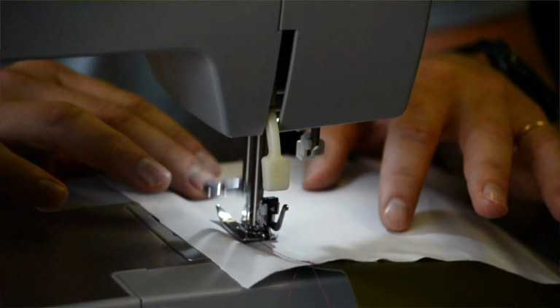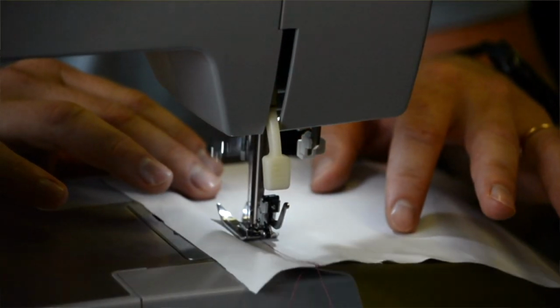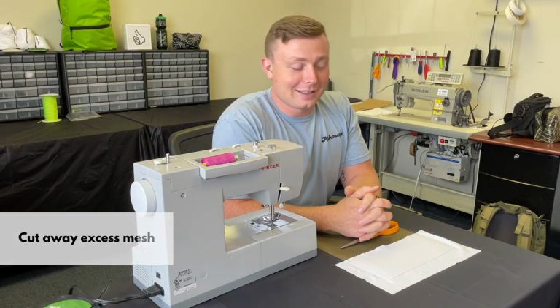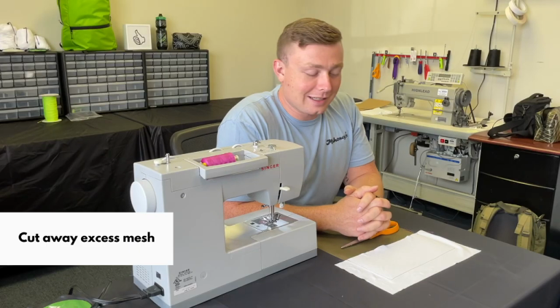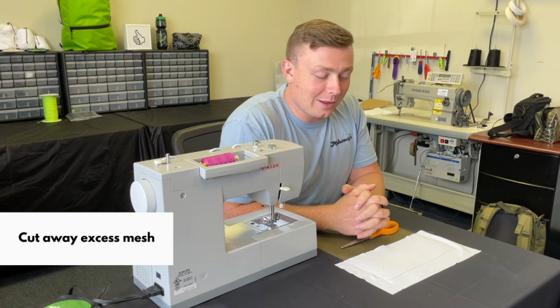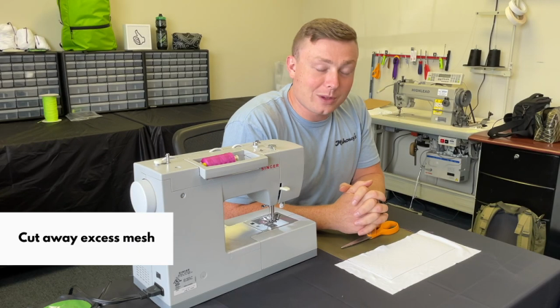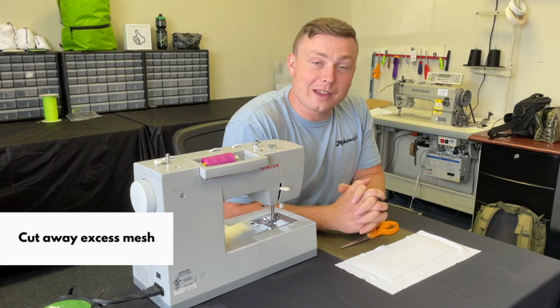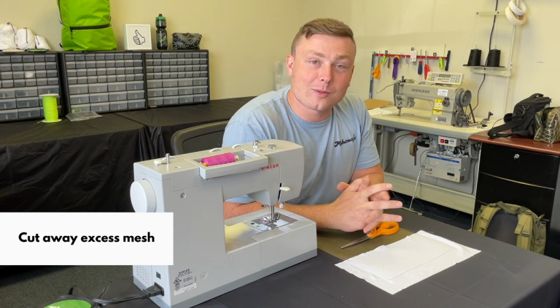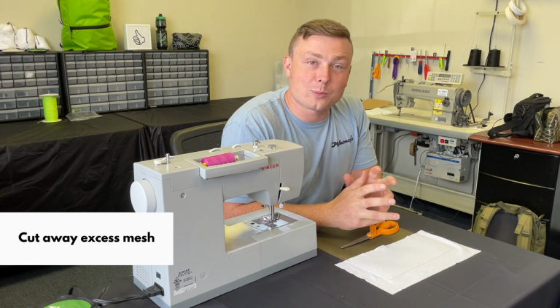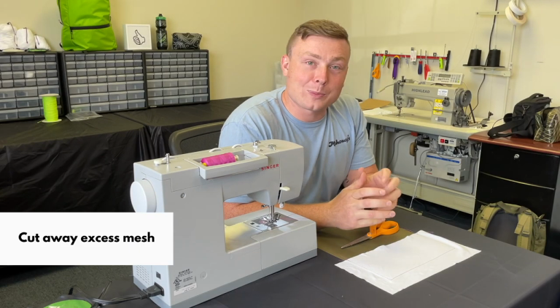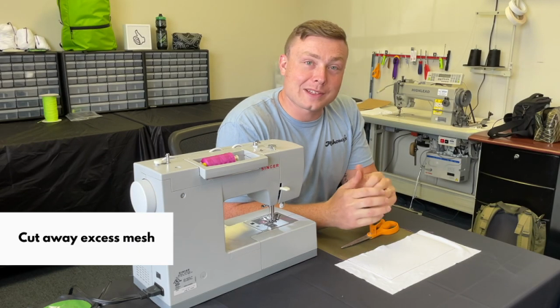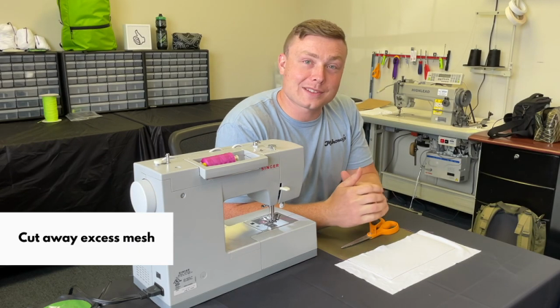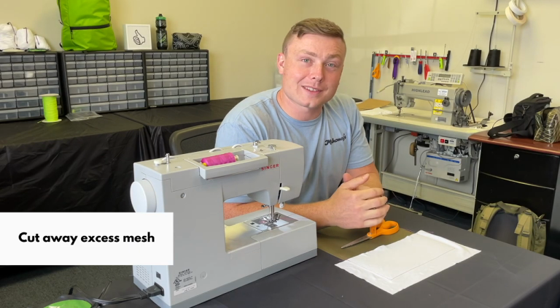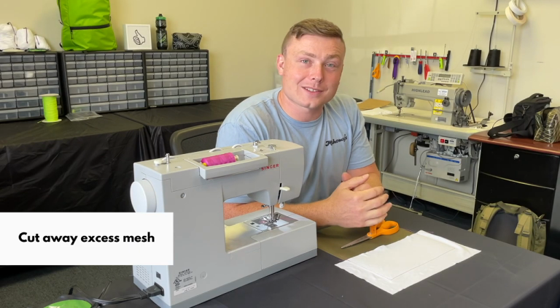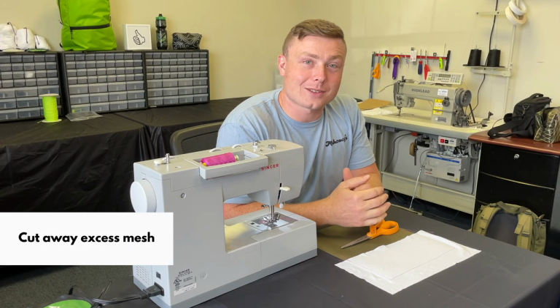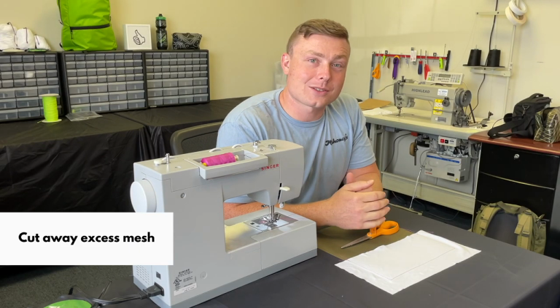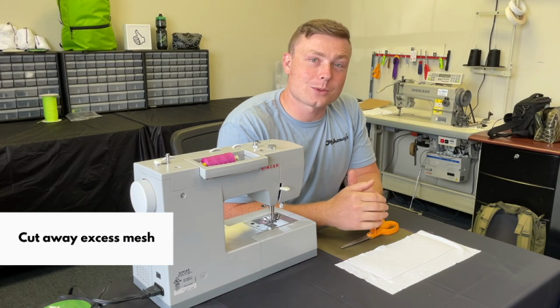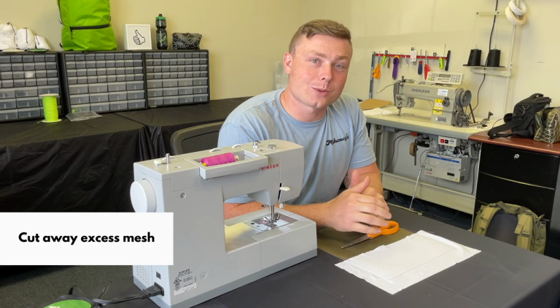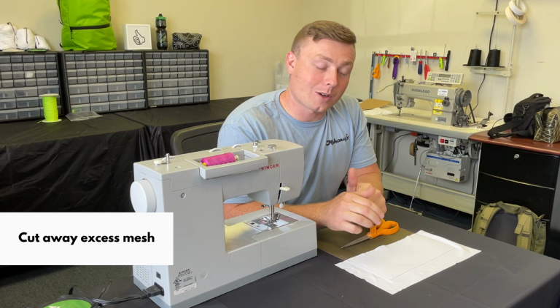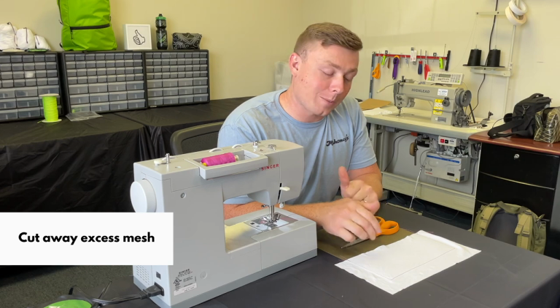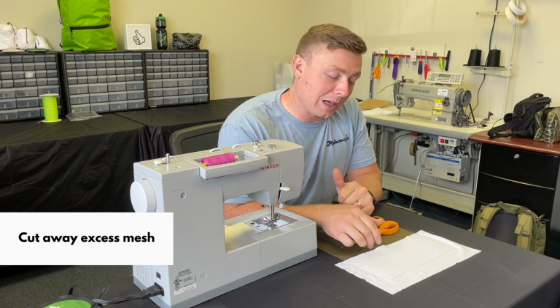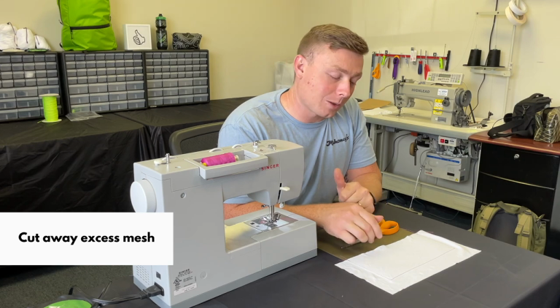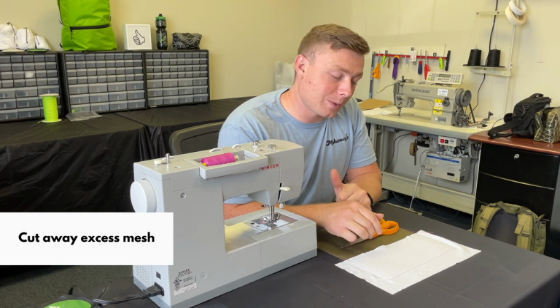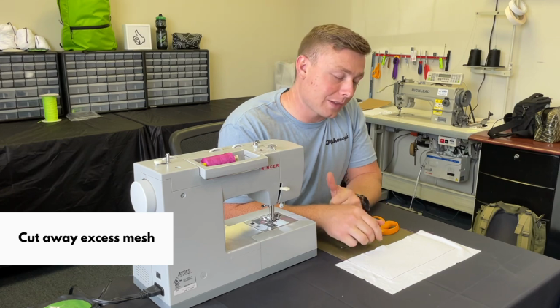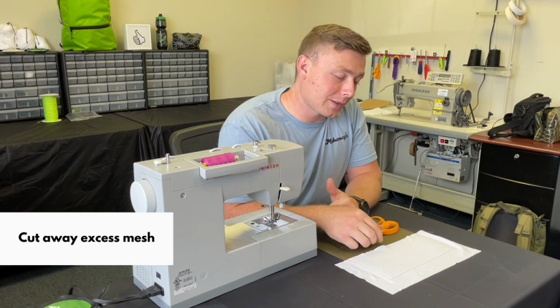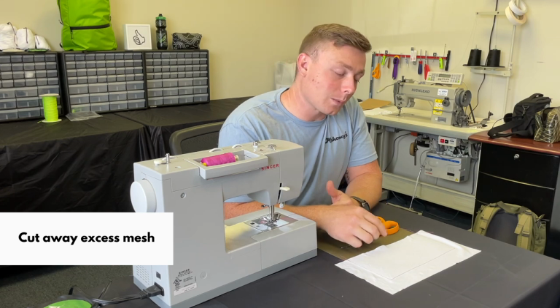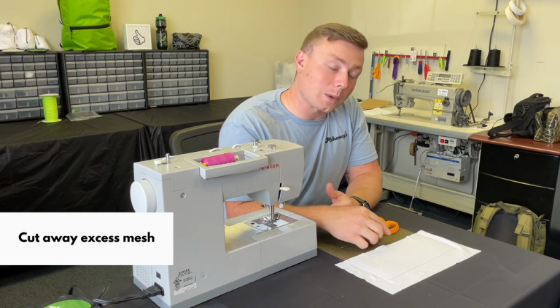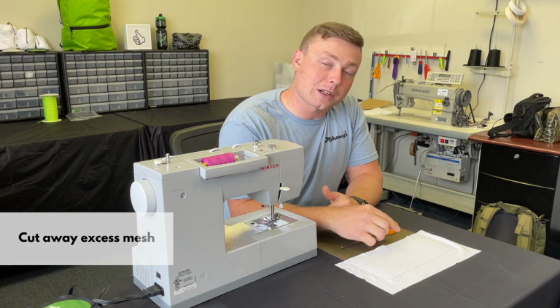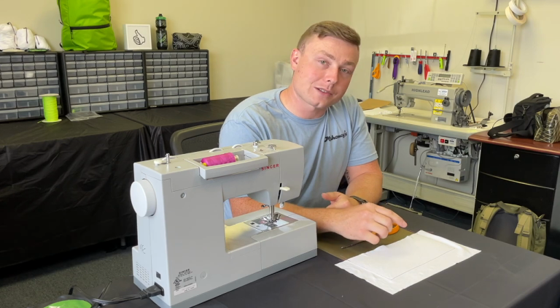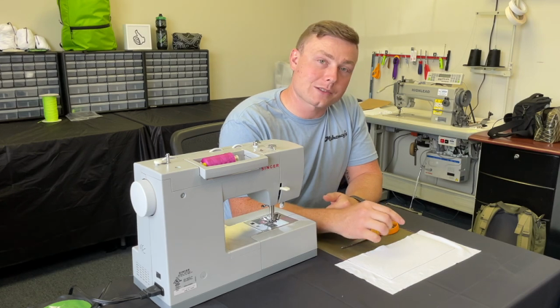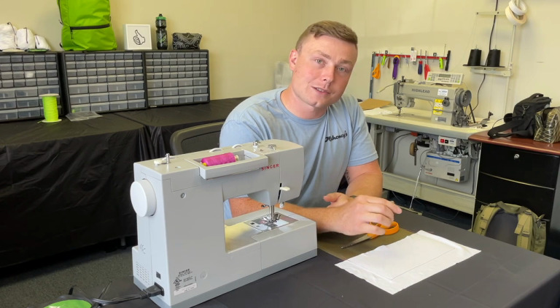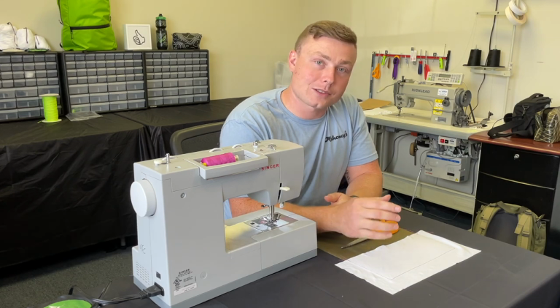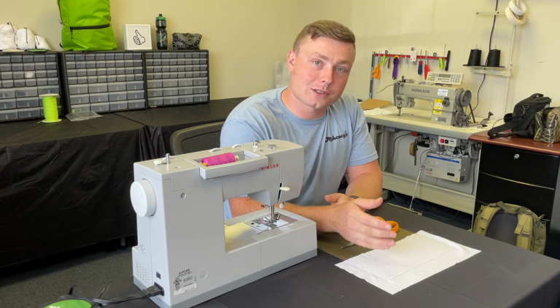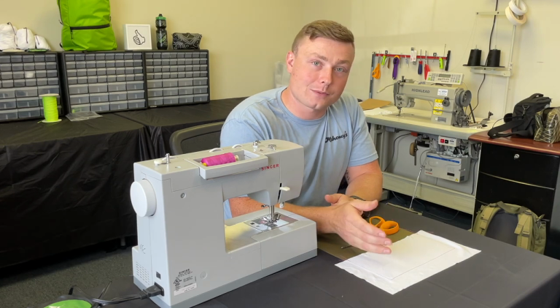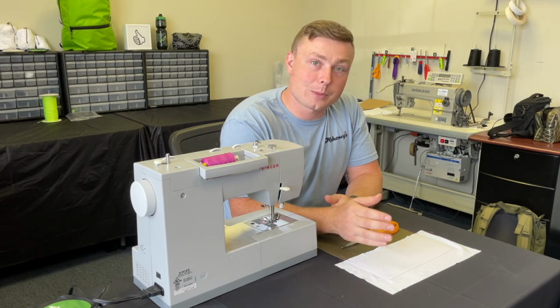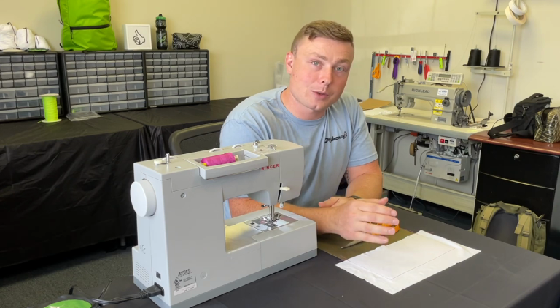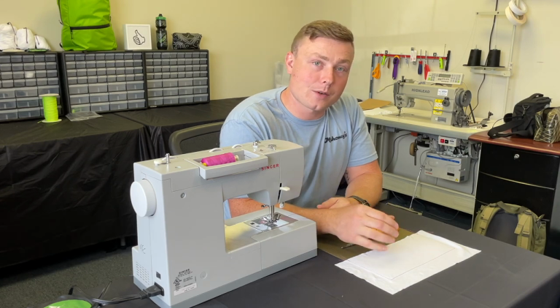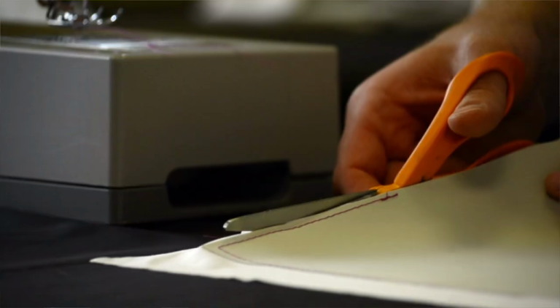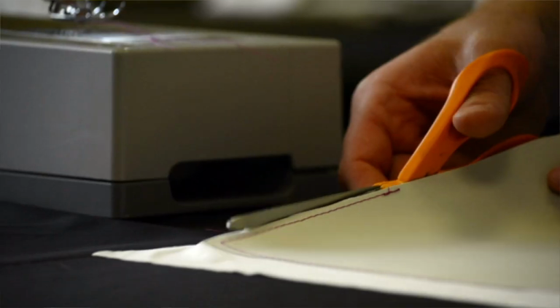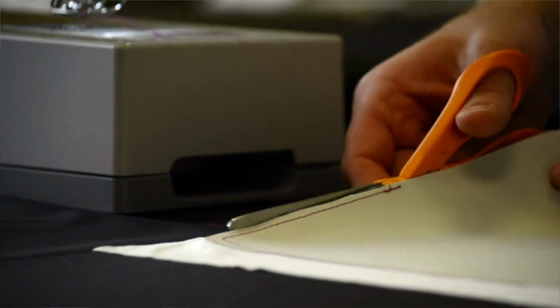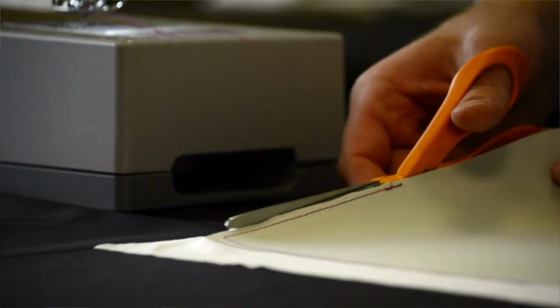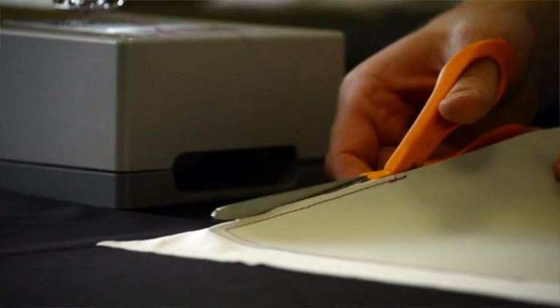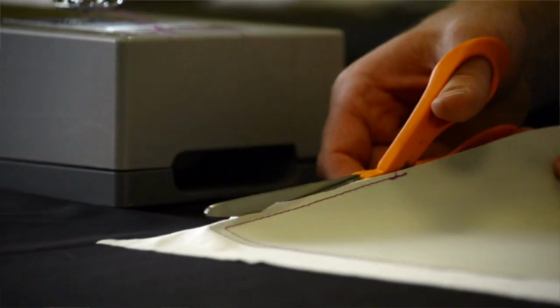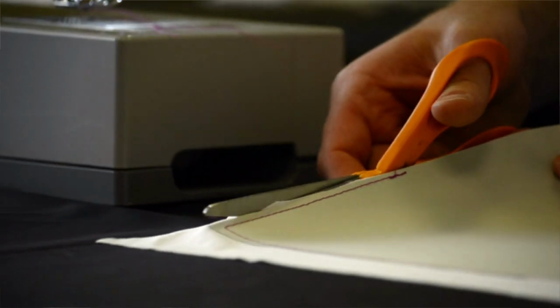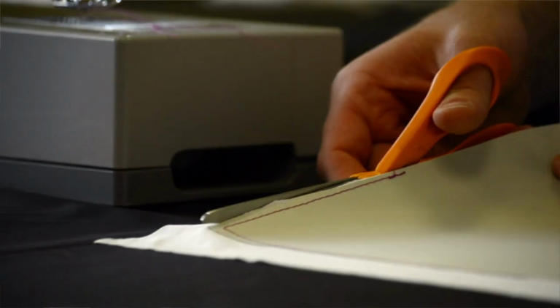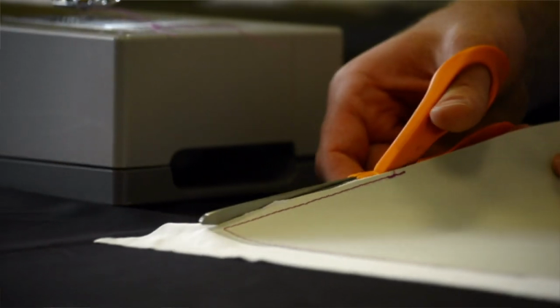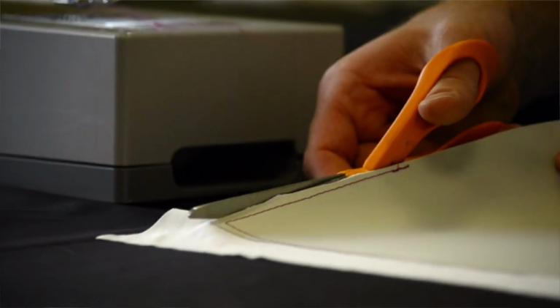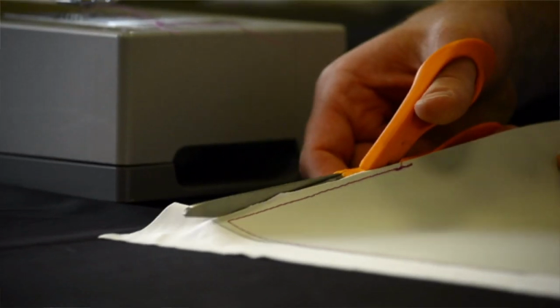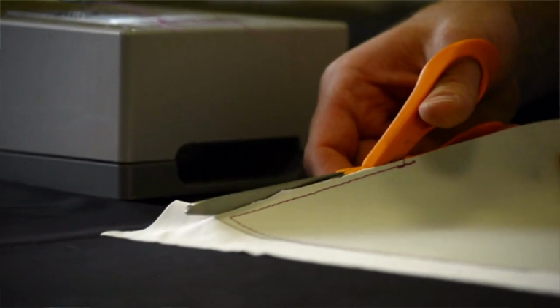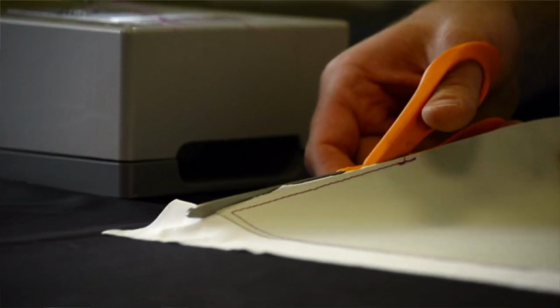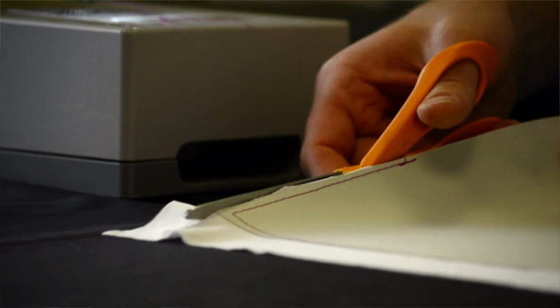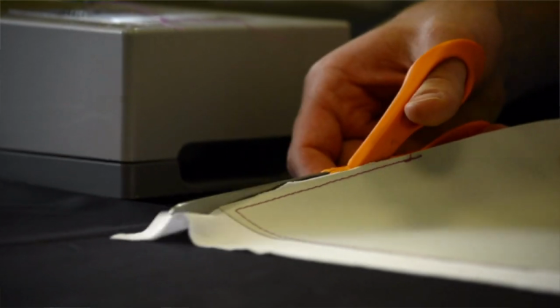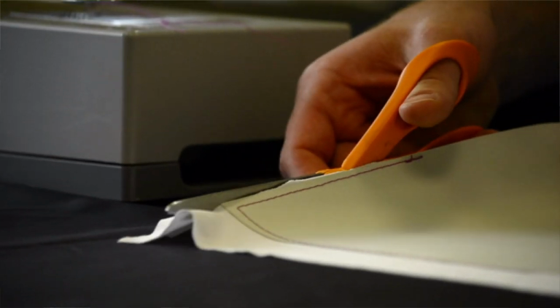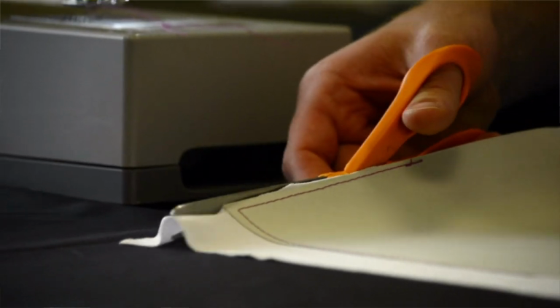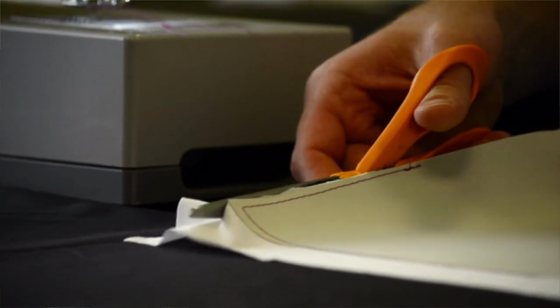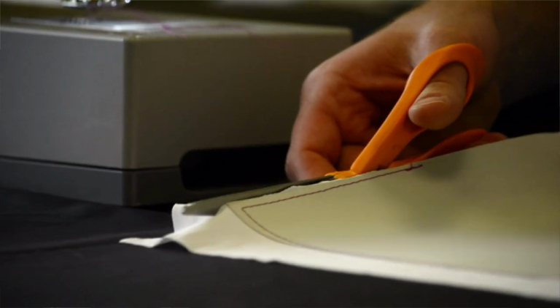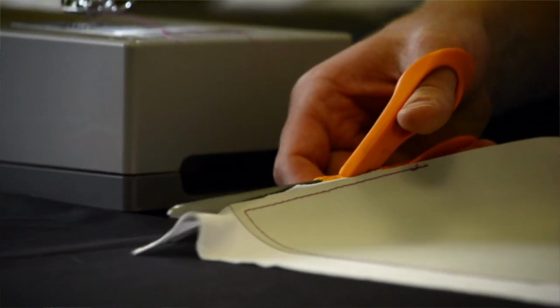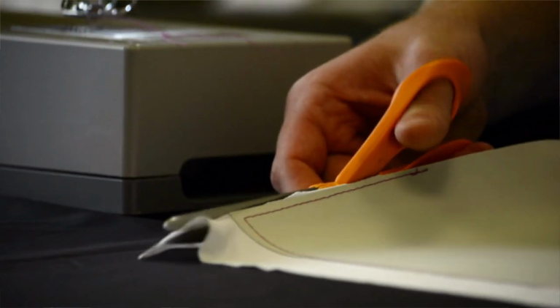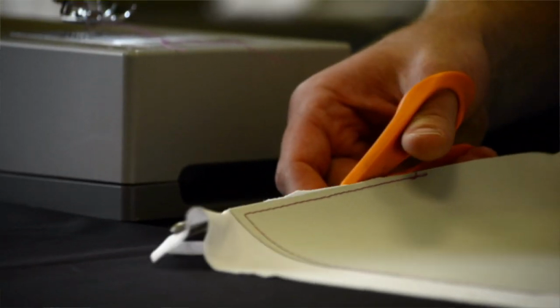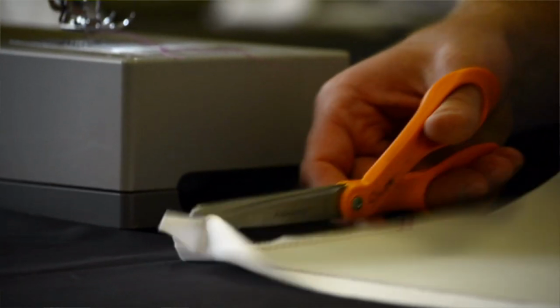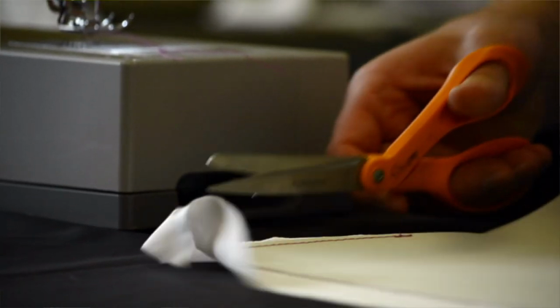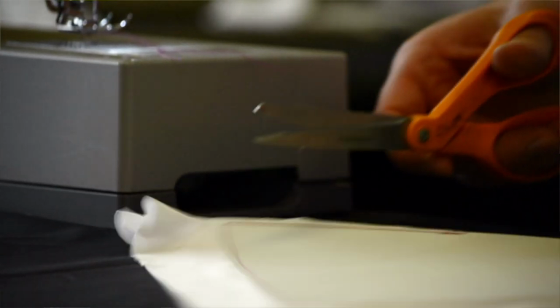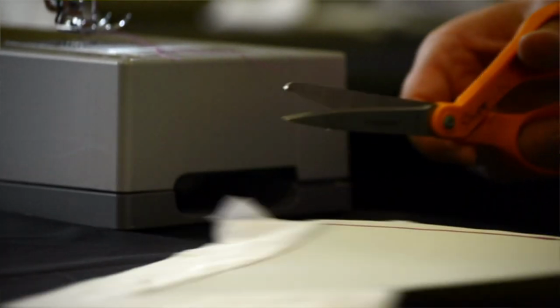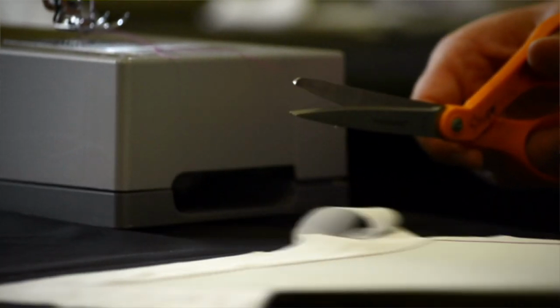Now that we have basted this onto our pattern piece, we're going to flip it over and trim off that excess stretchy fabric.